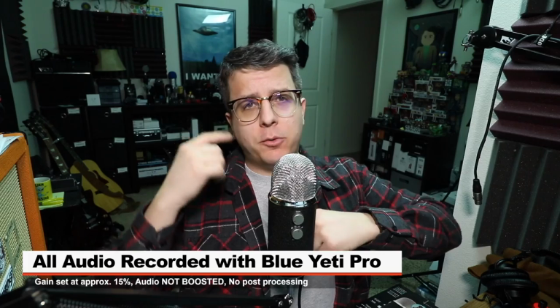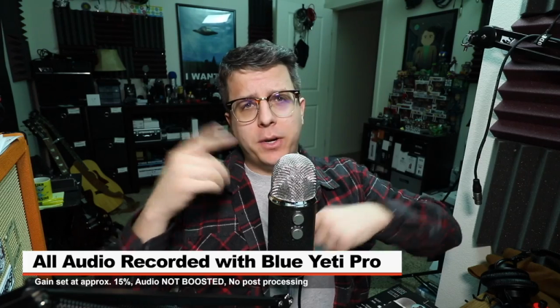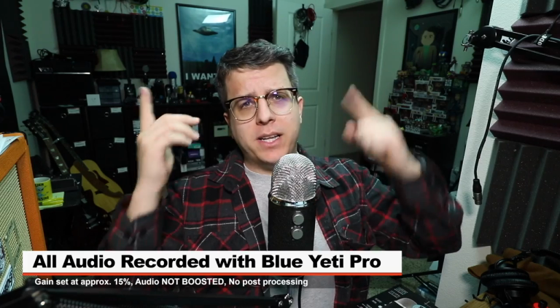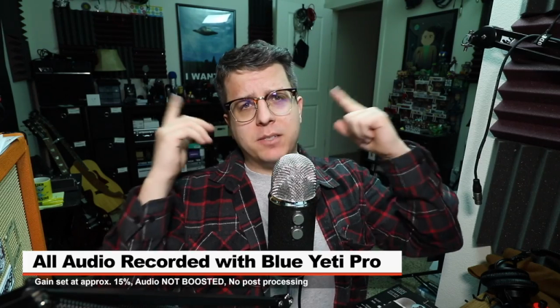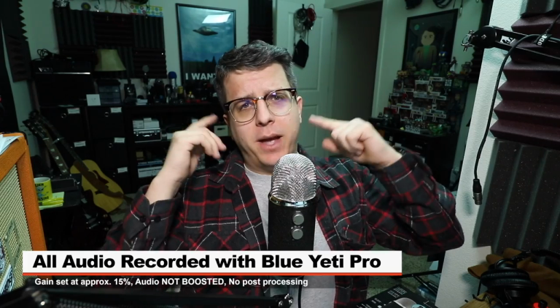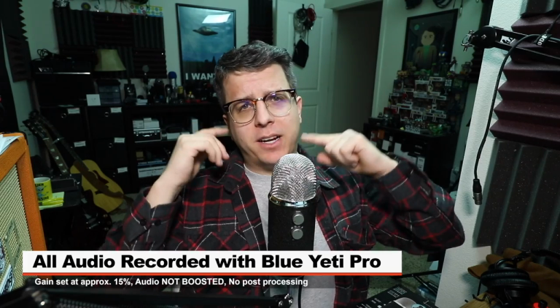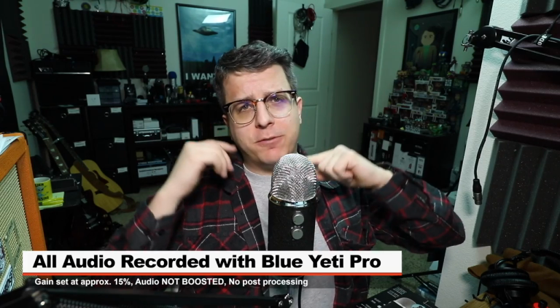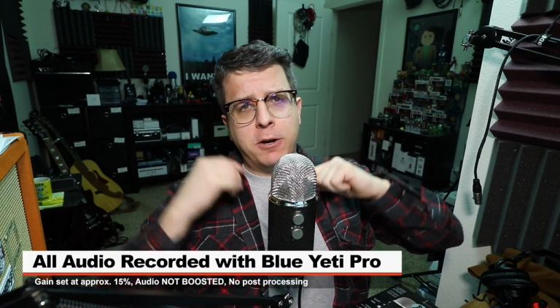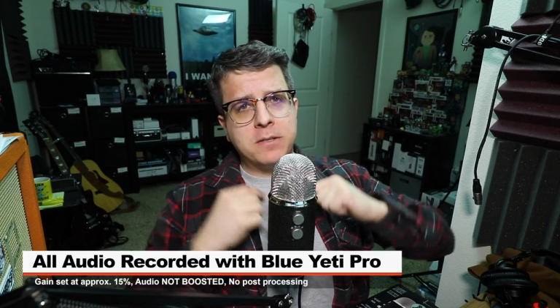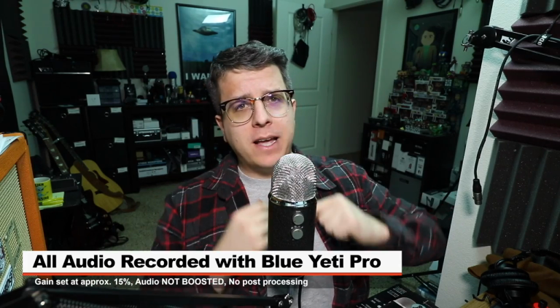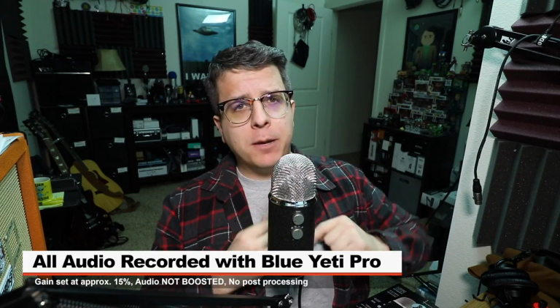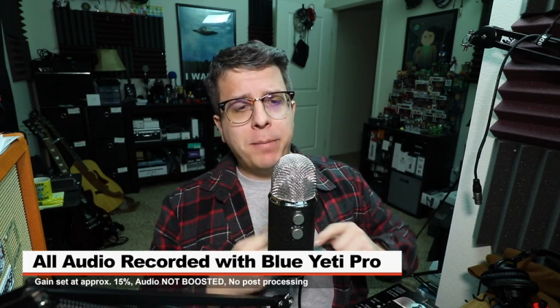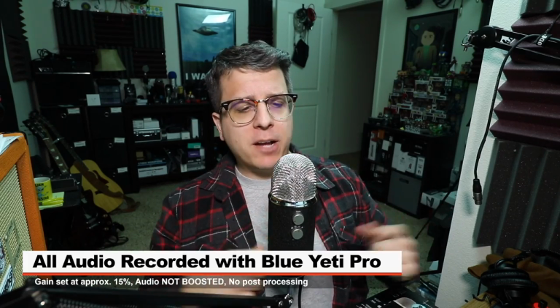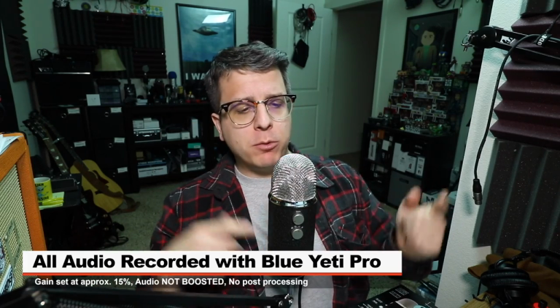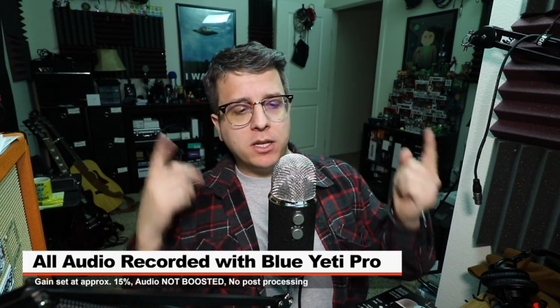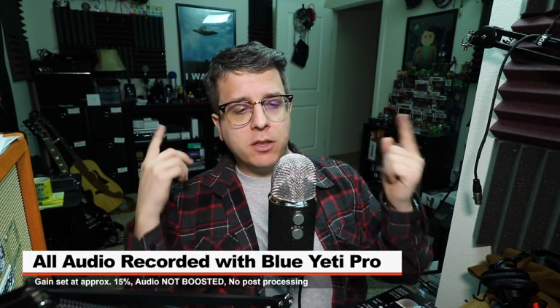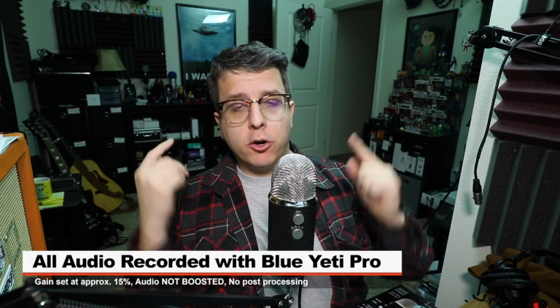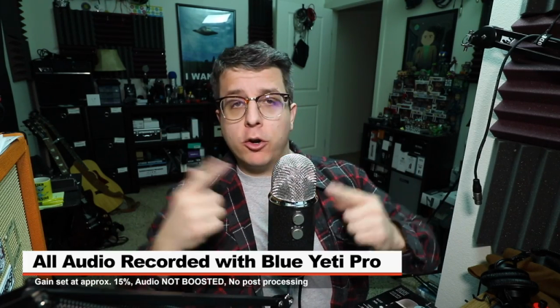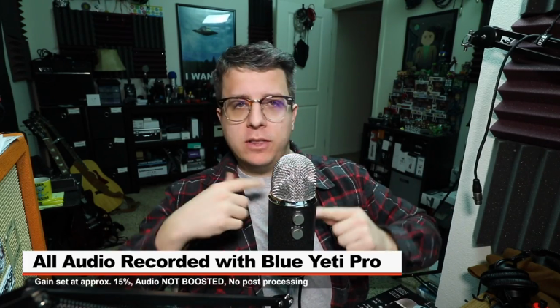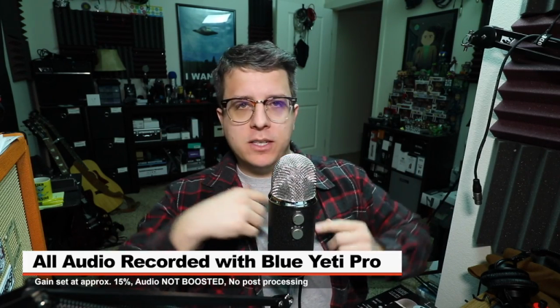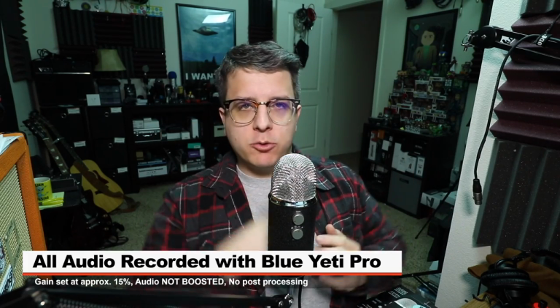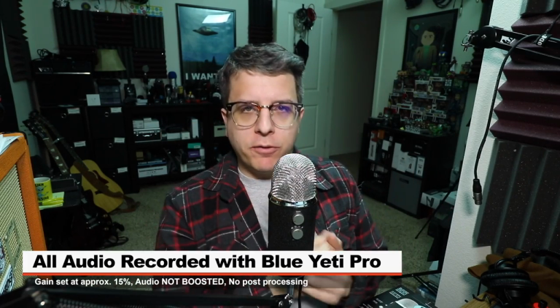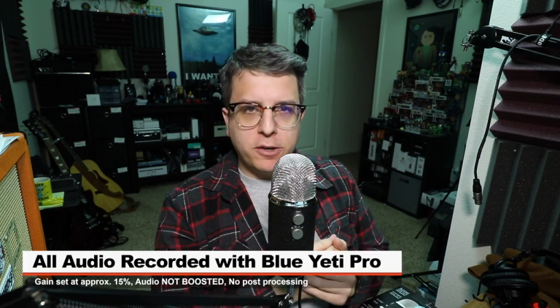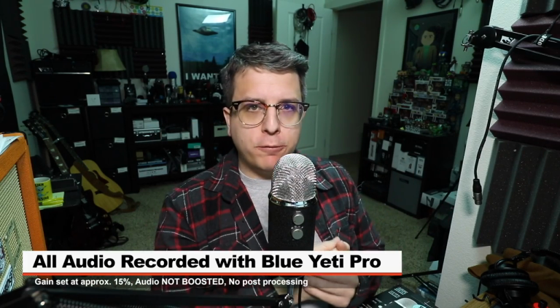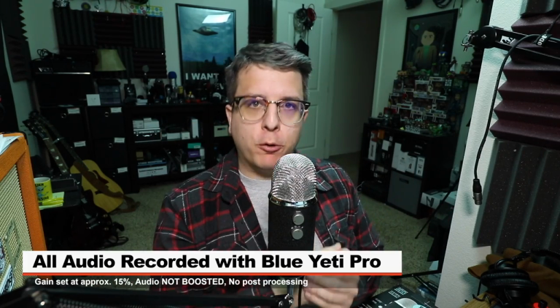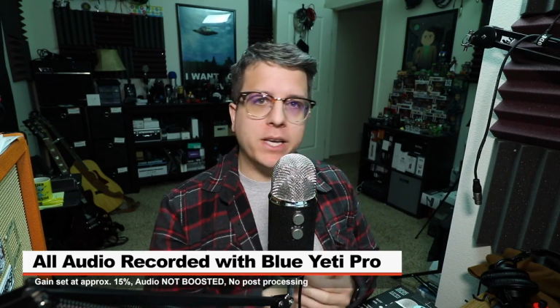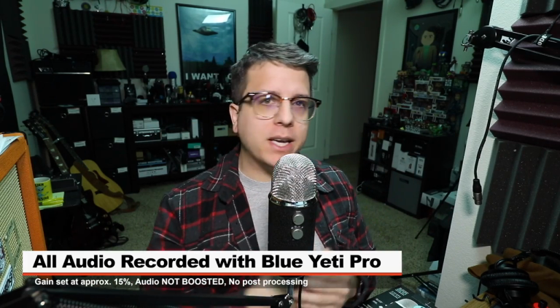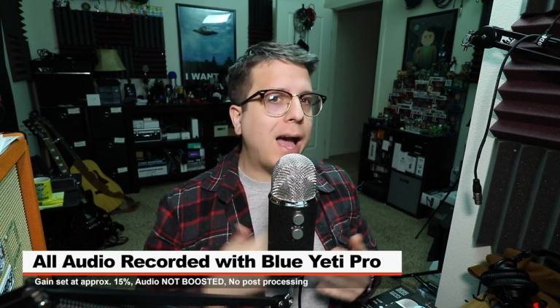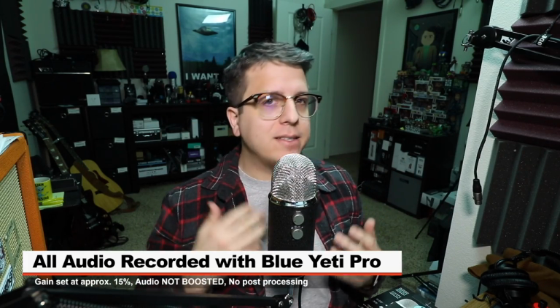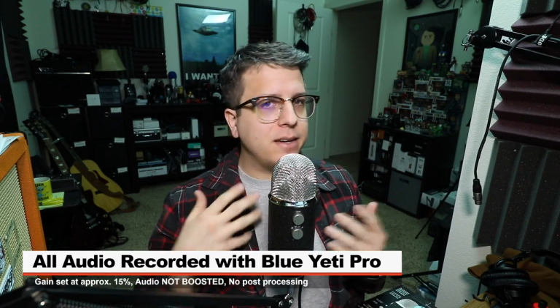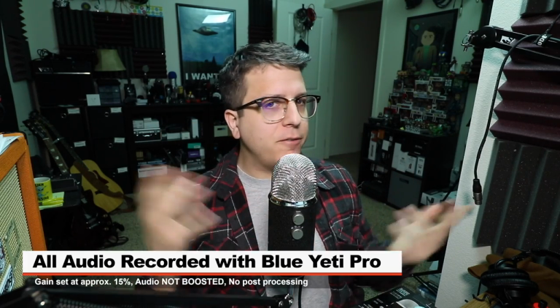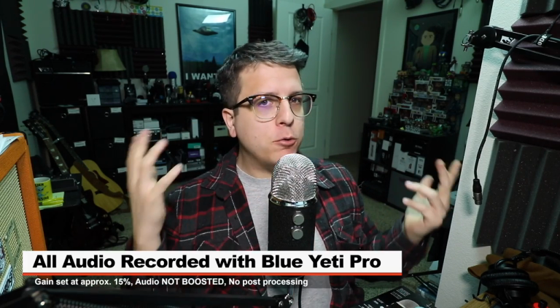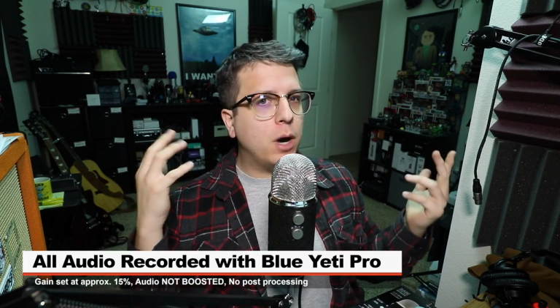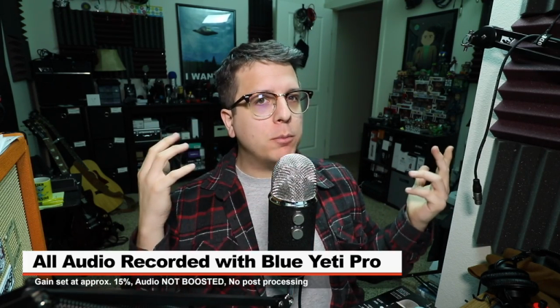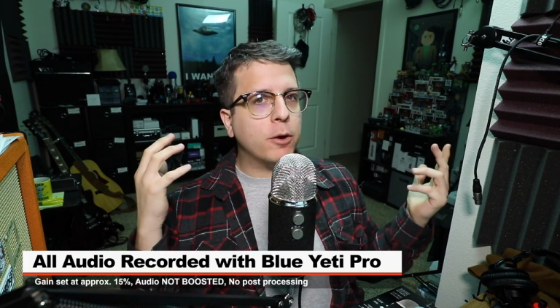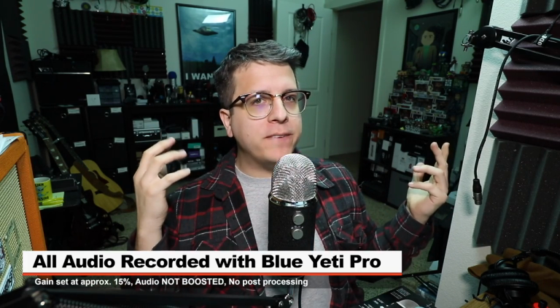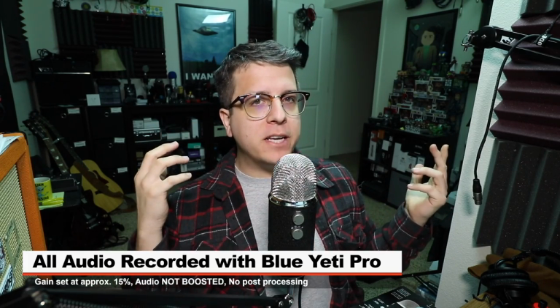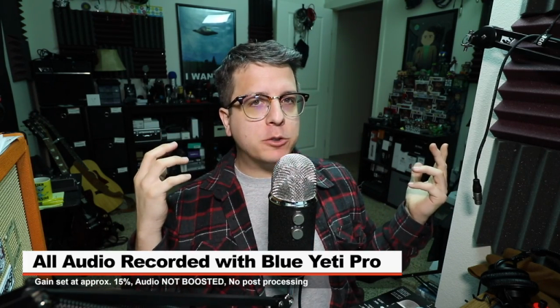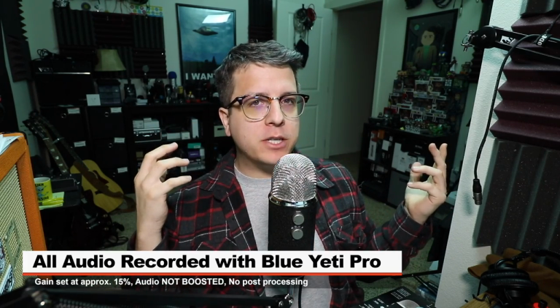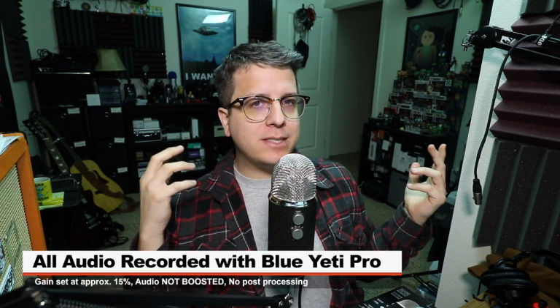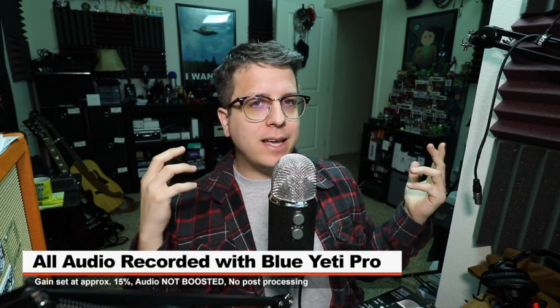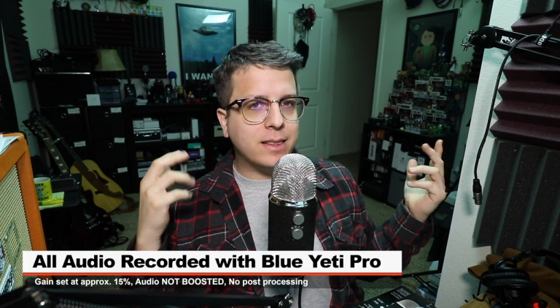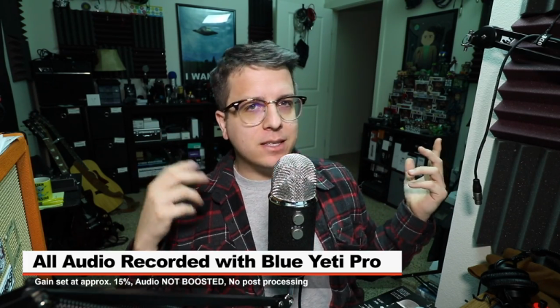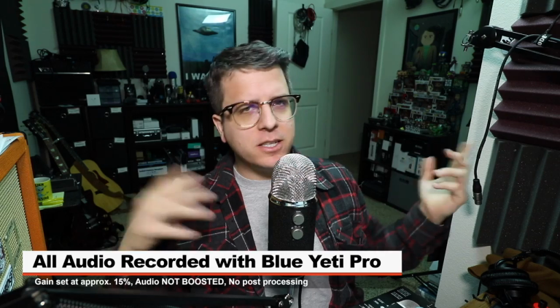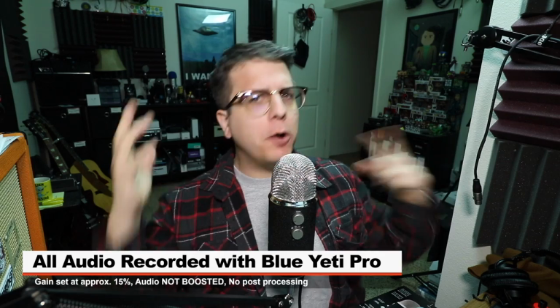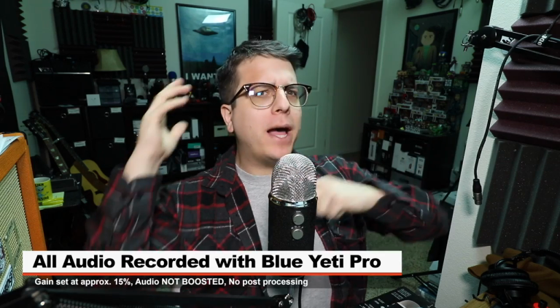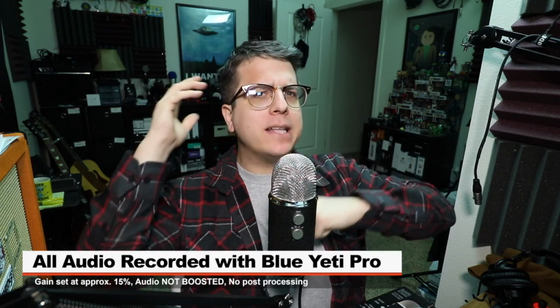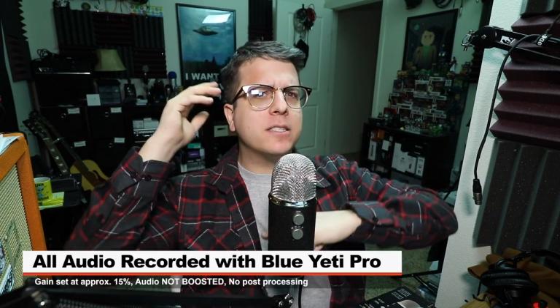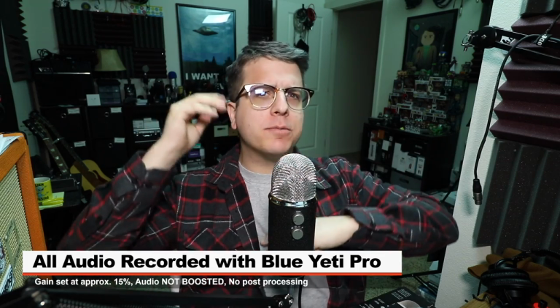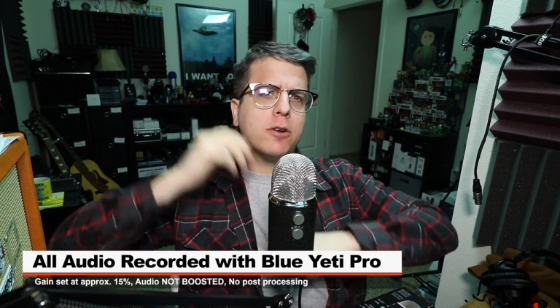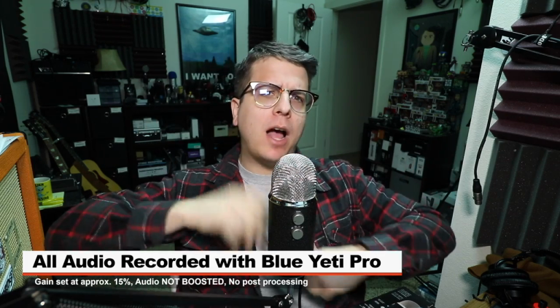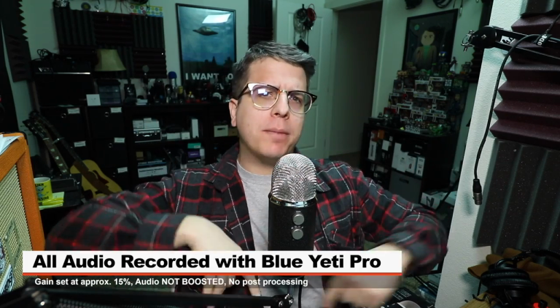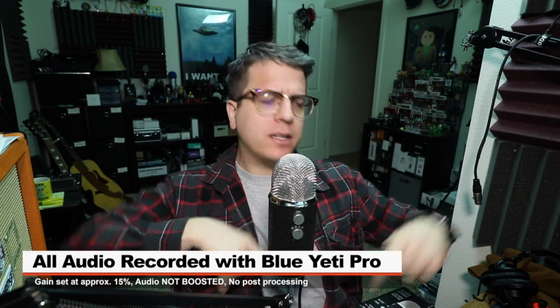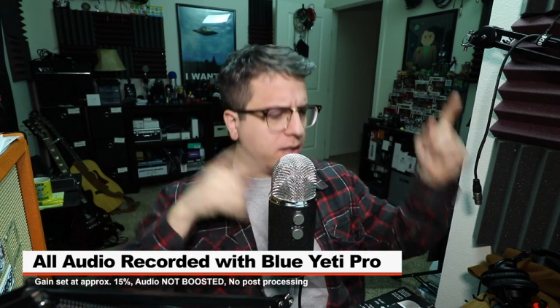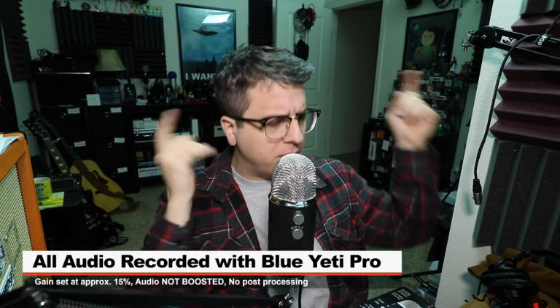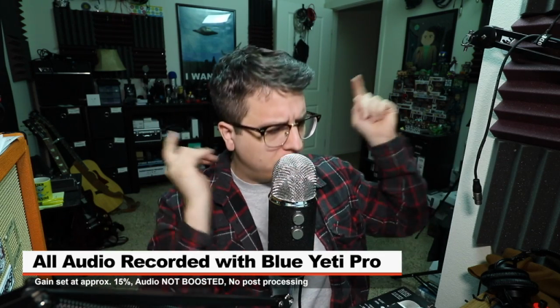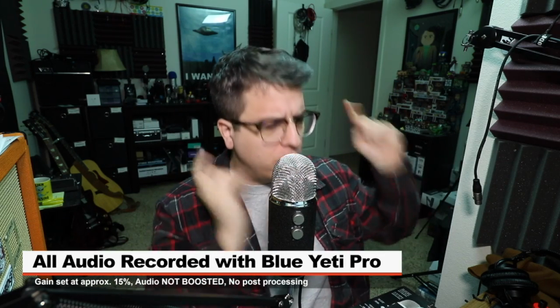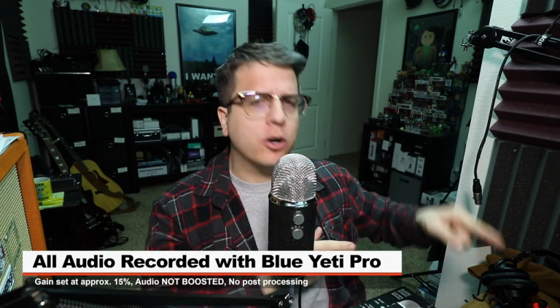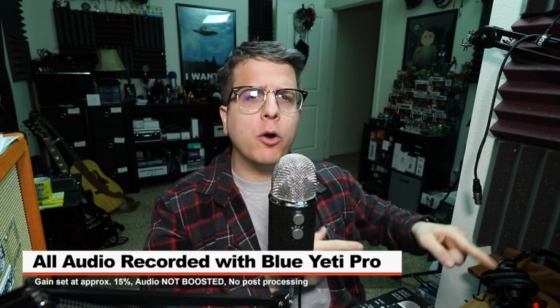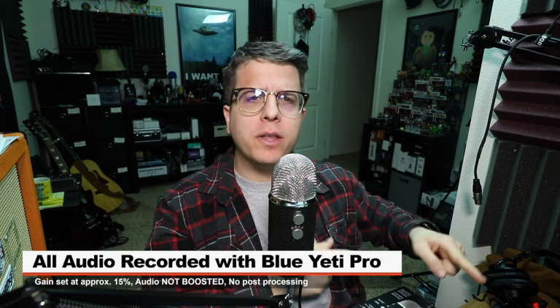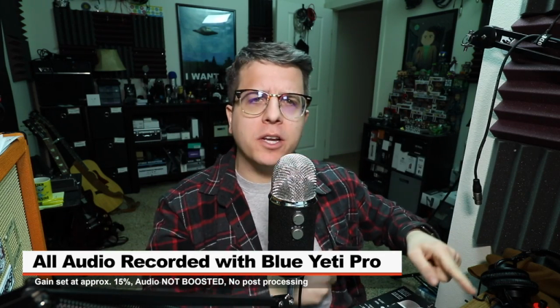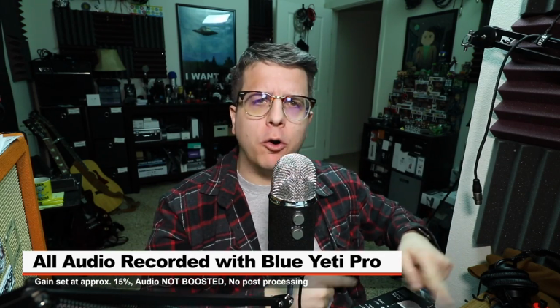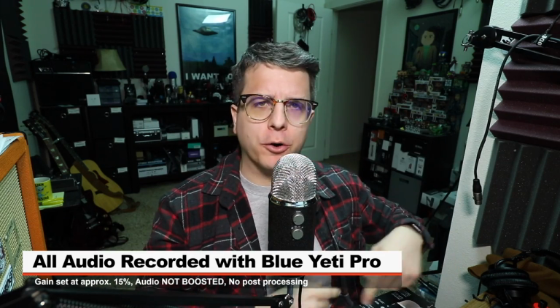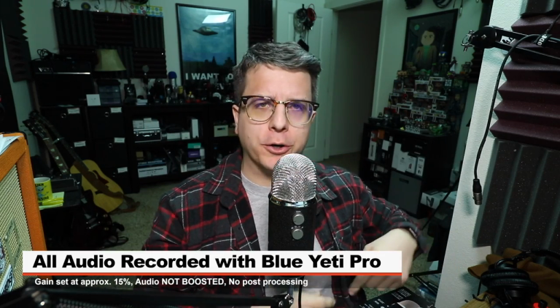Greetings microphones. I am back with another earthlings review for you guys, and if you want more videos just like this, go ahead and subscribe and click on the logo in the corner.